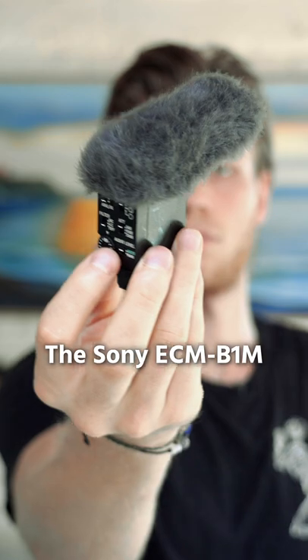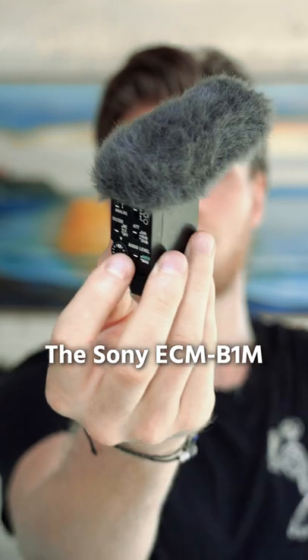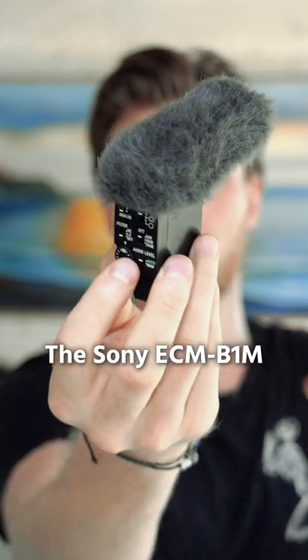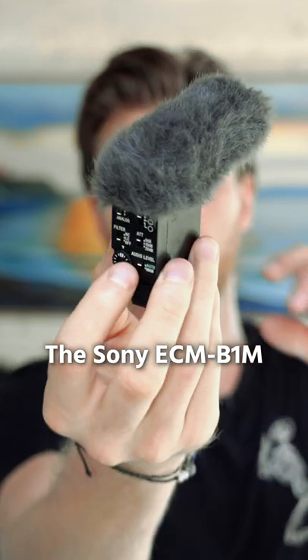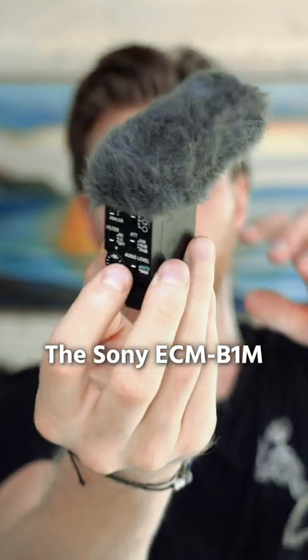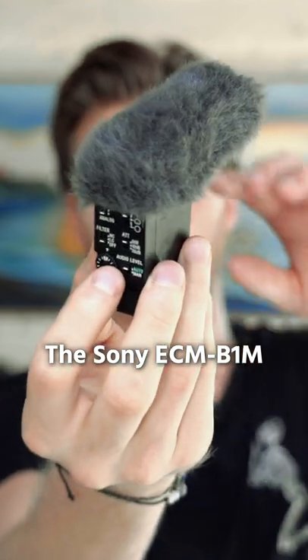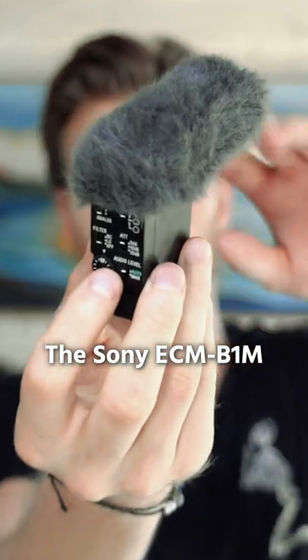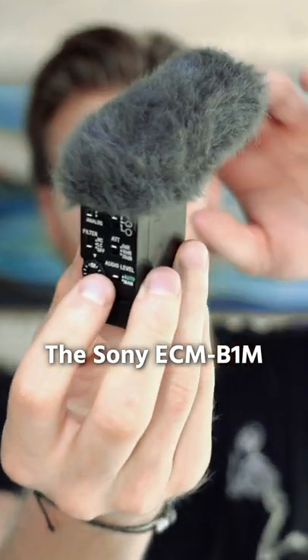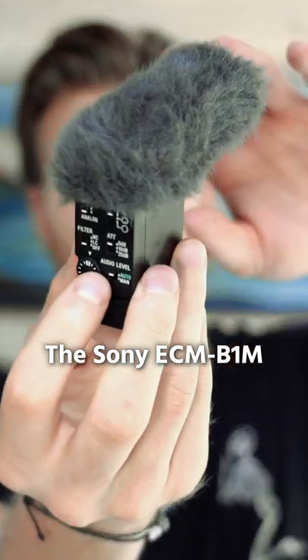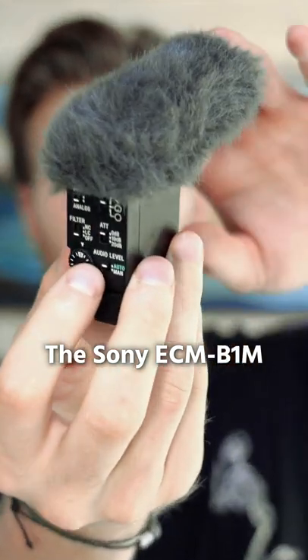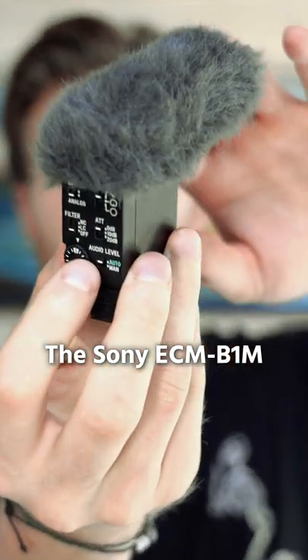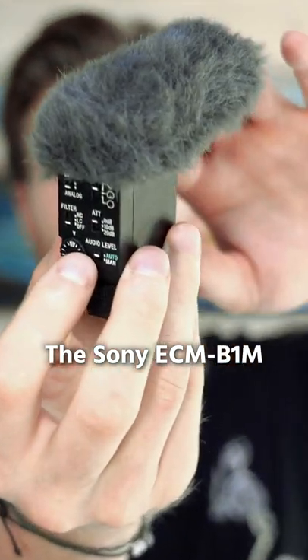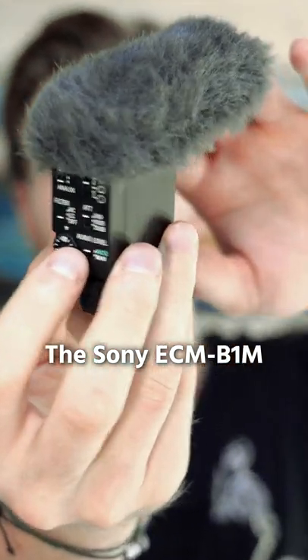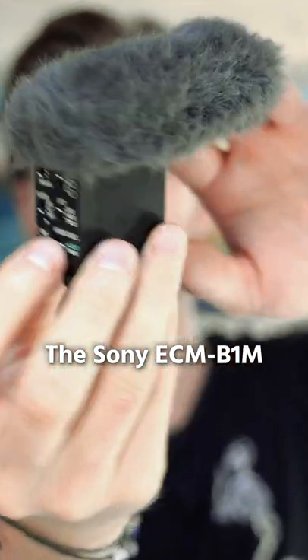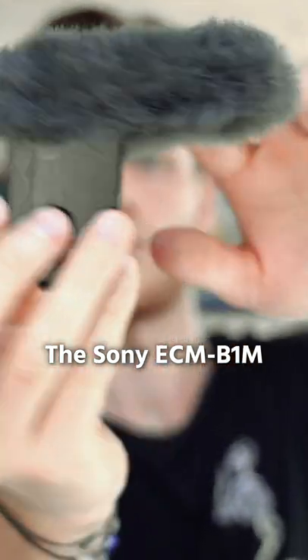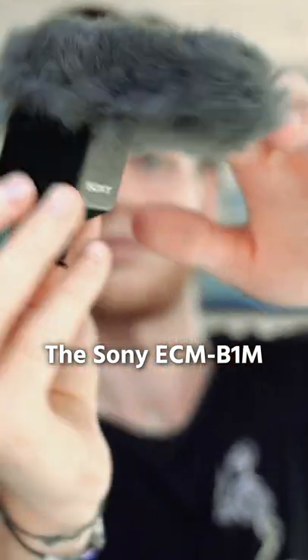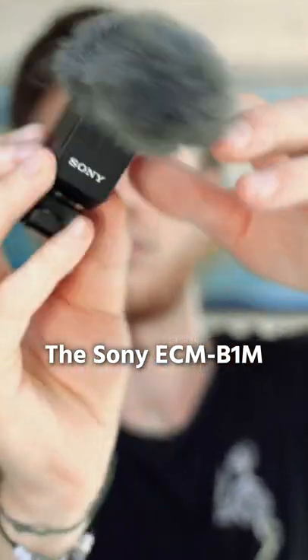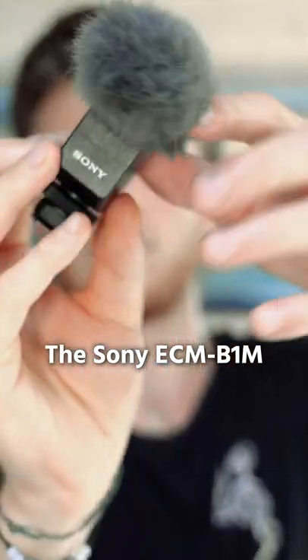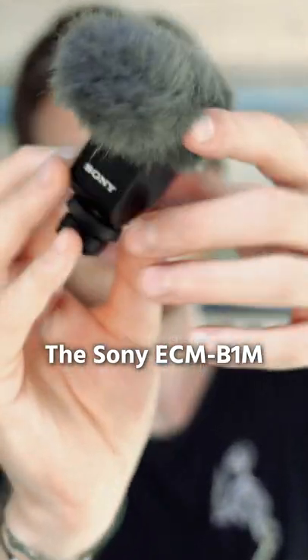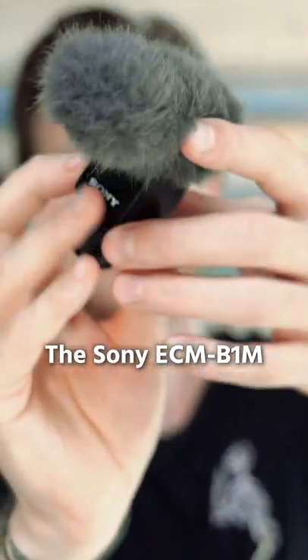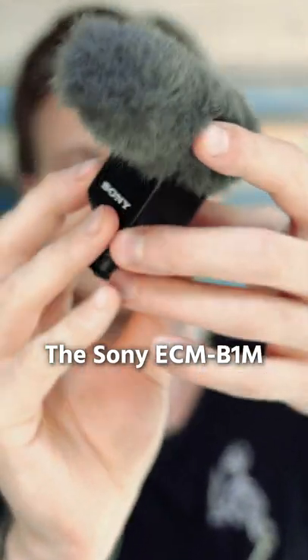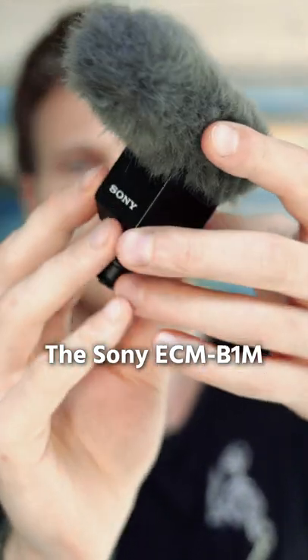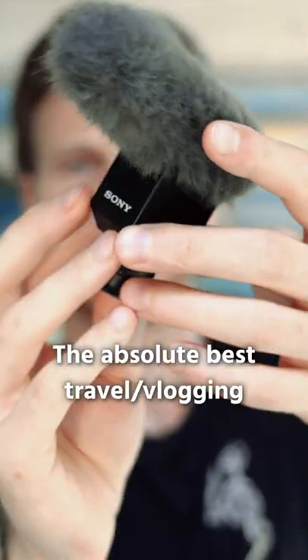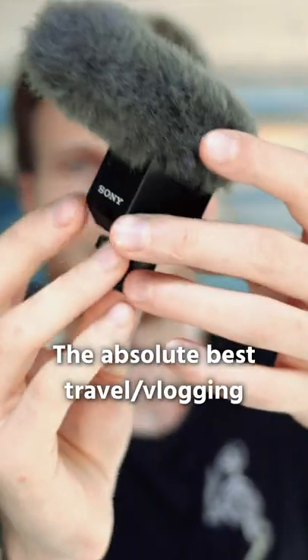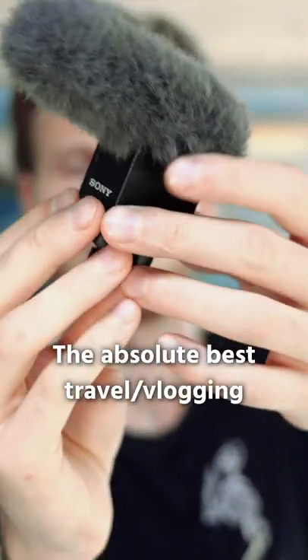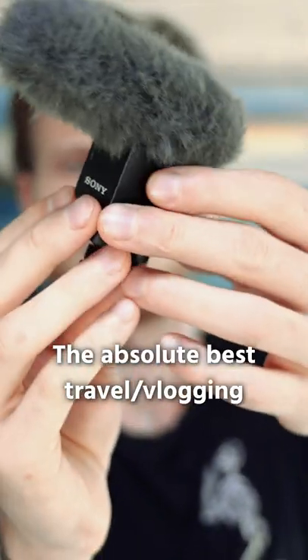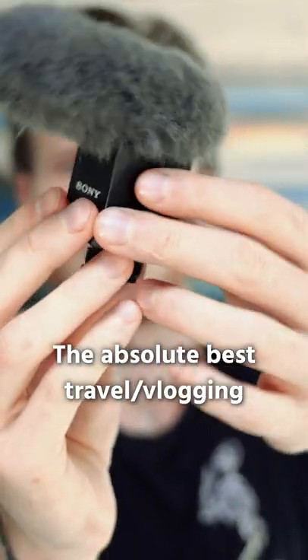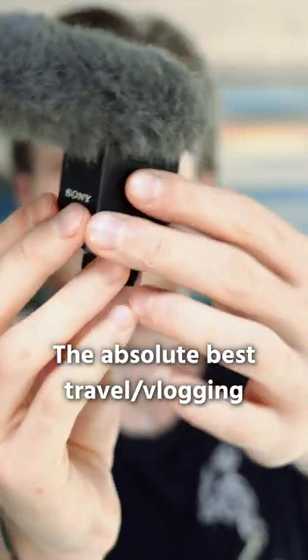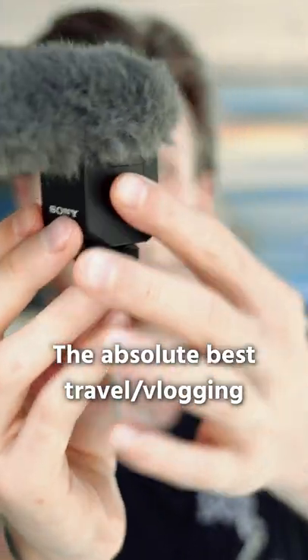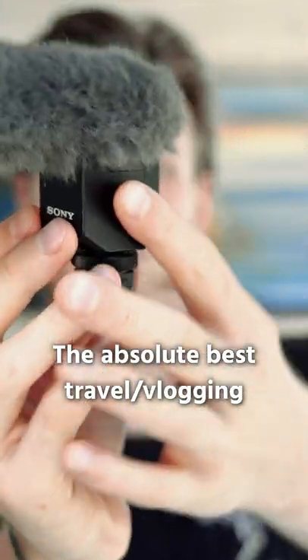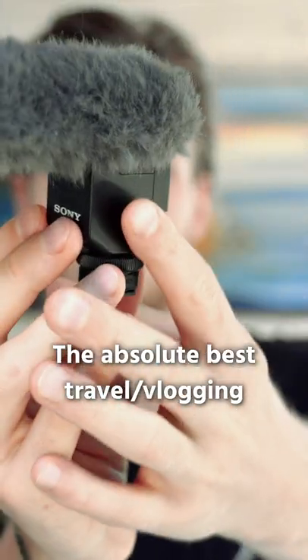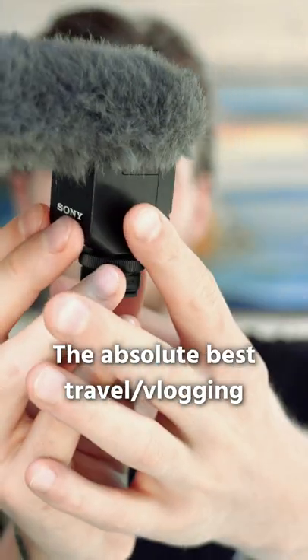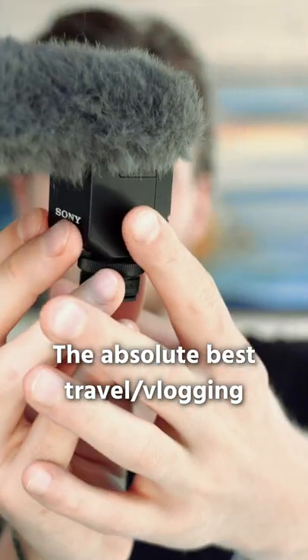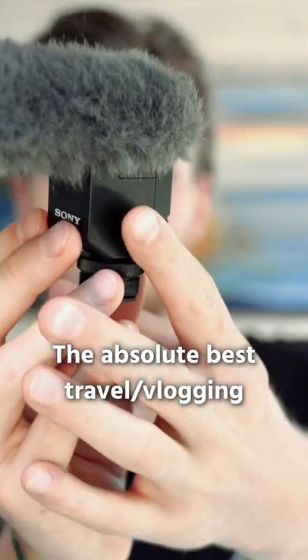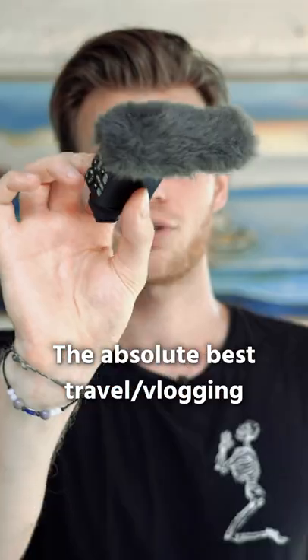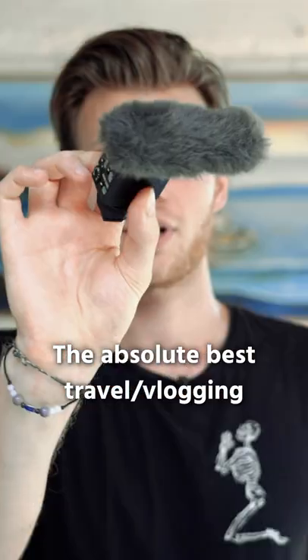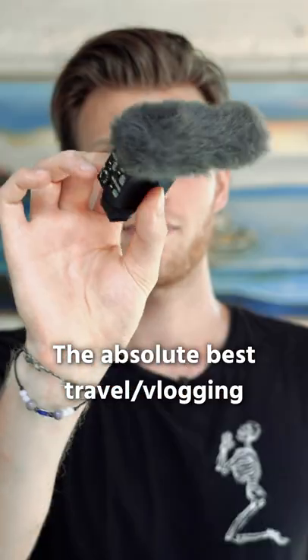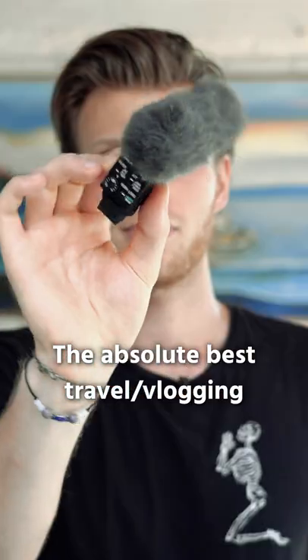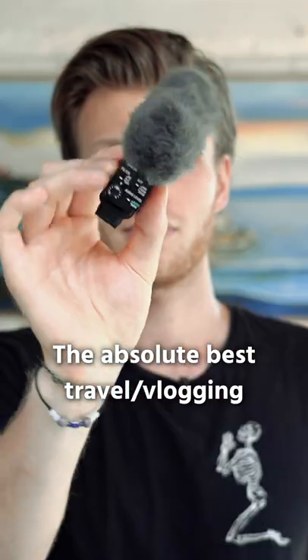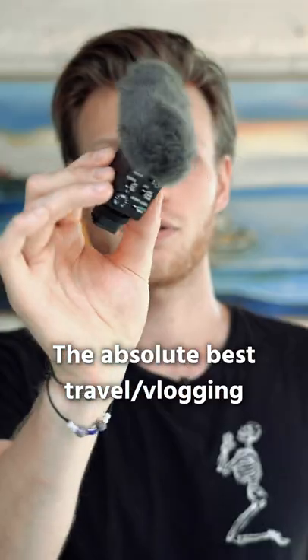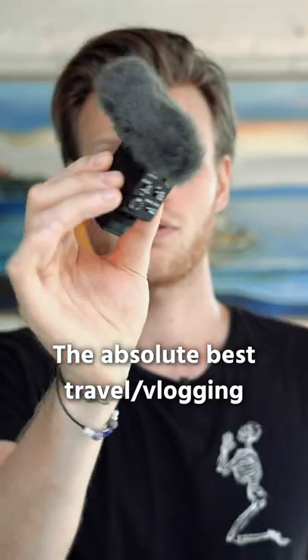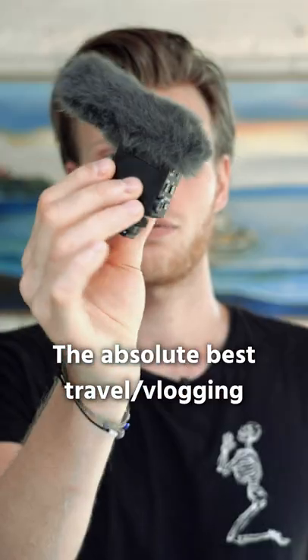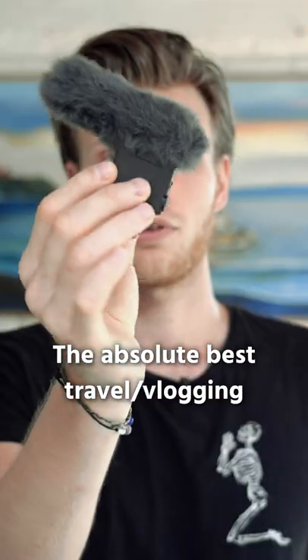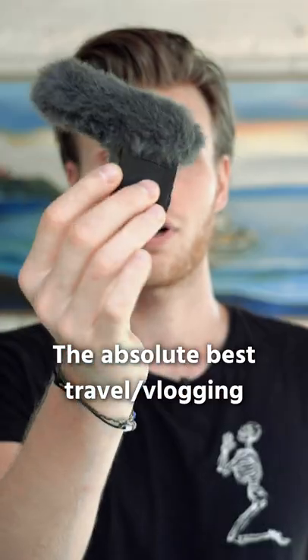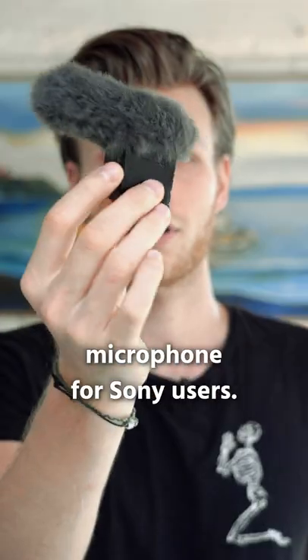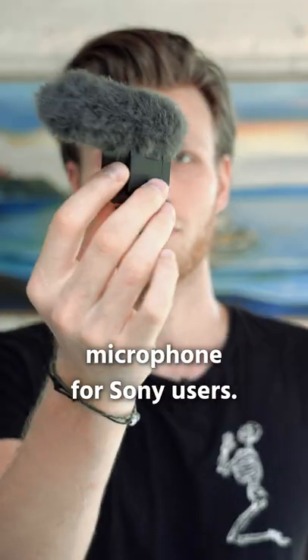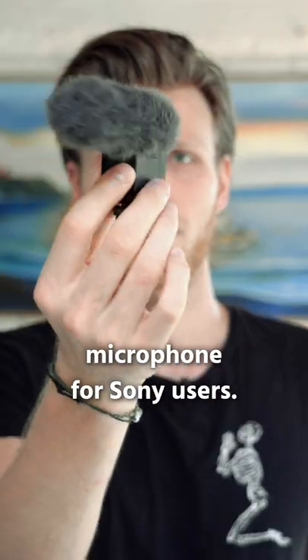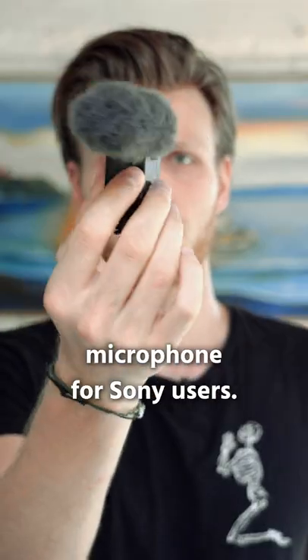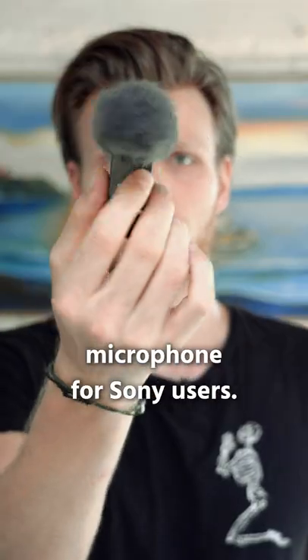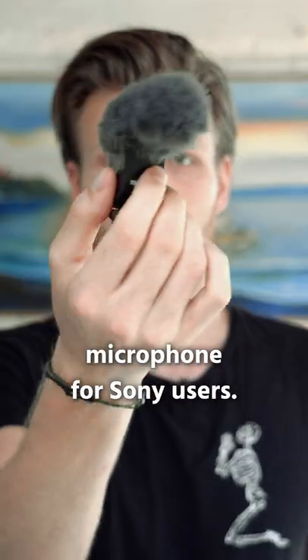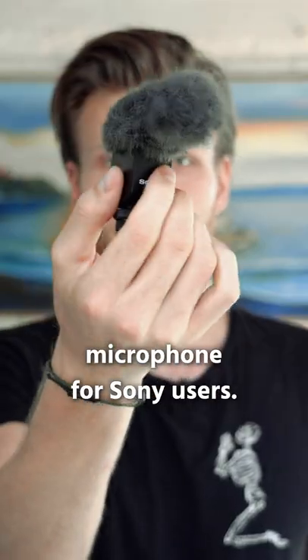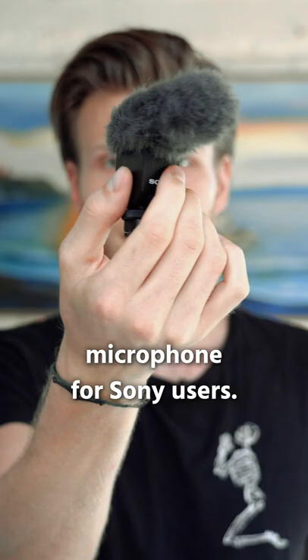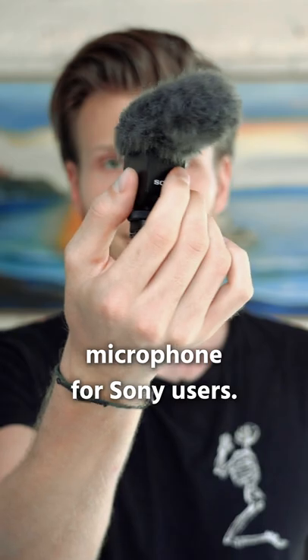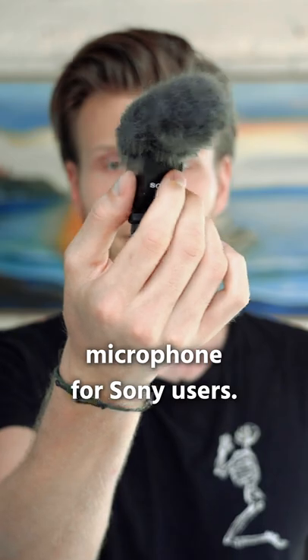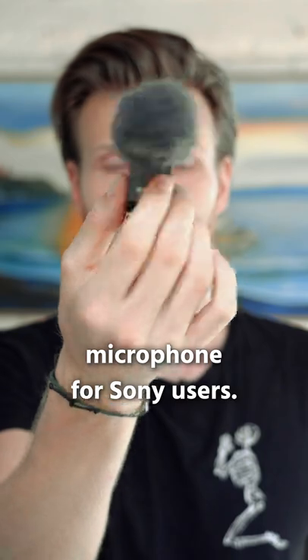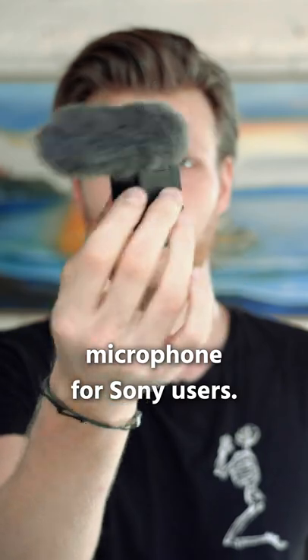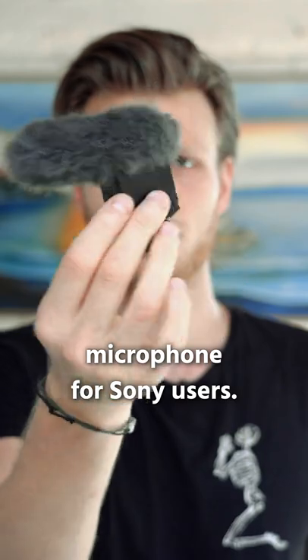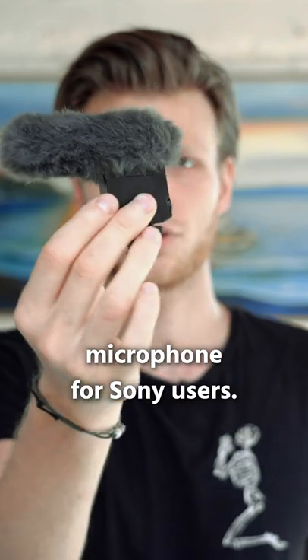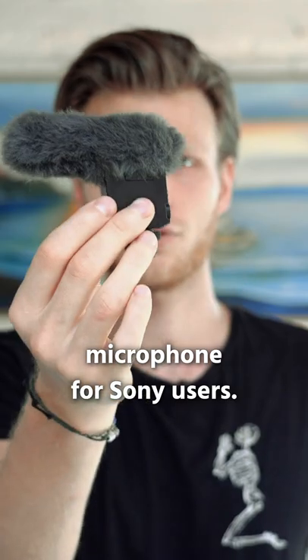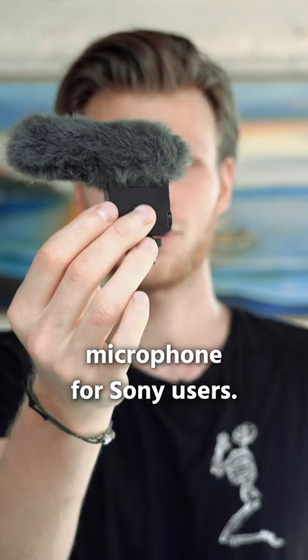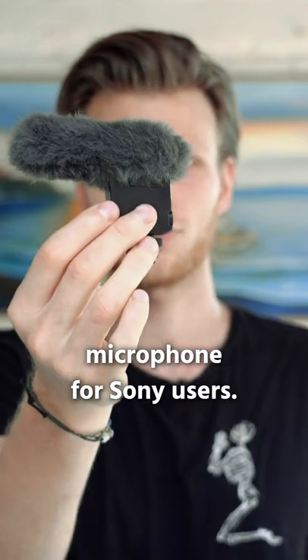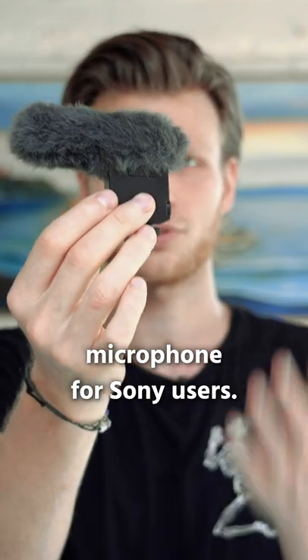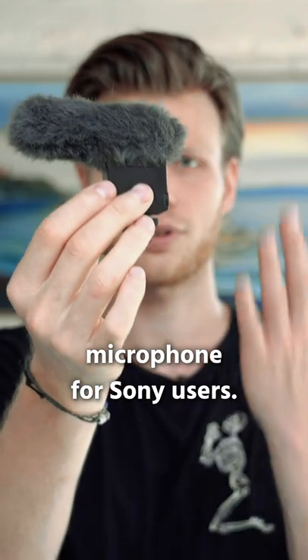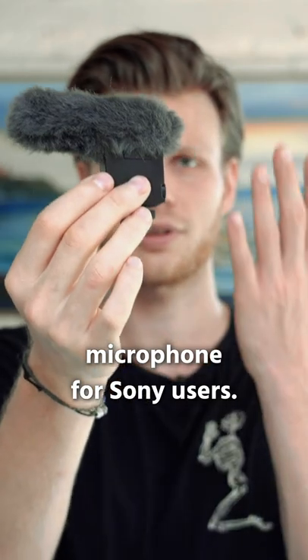The Sony ECM-B1M, the absolute best travel vlogging microphone for Sony users.